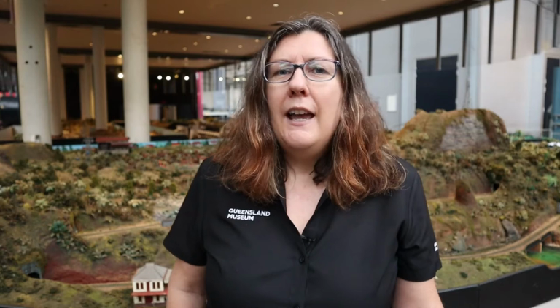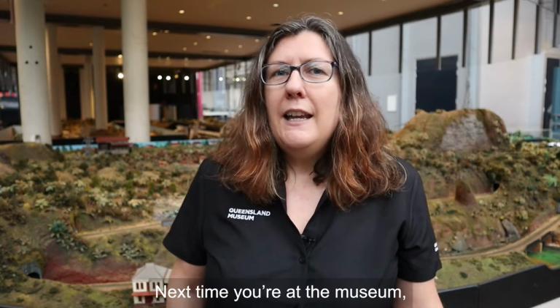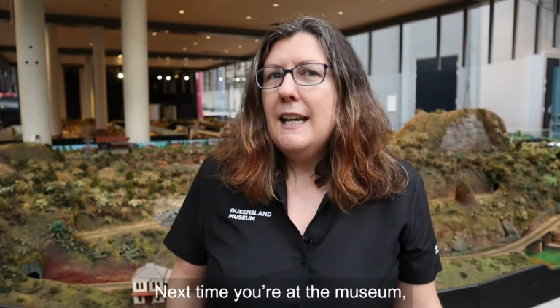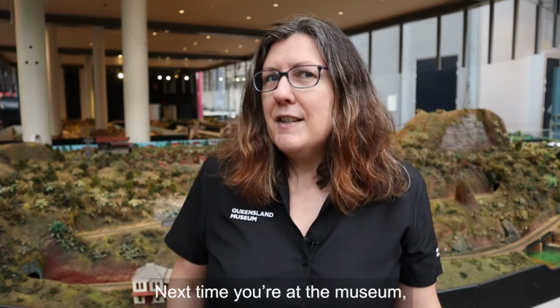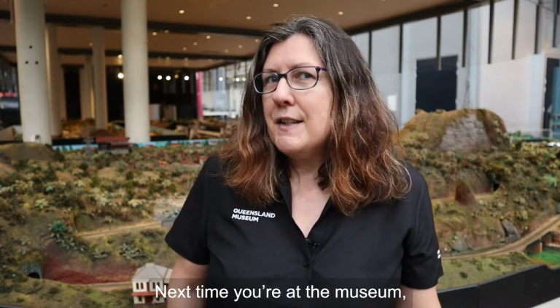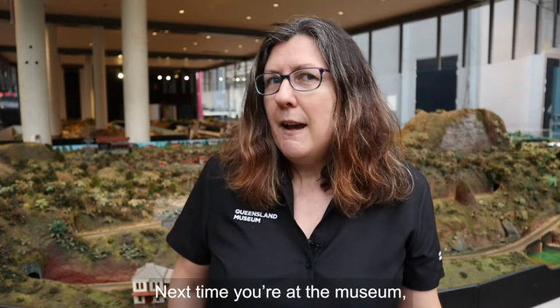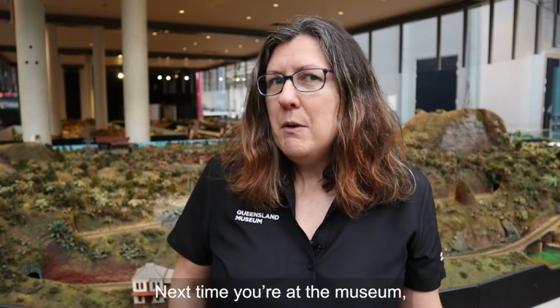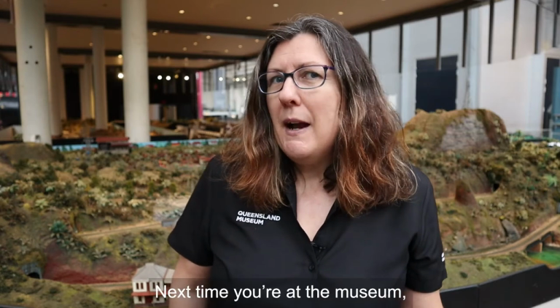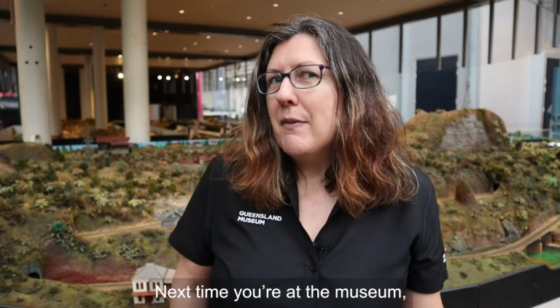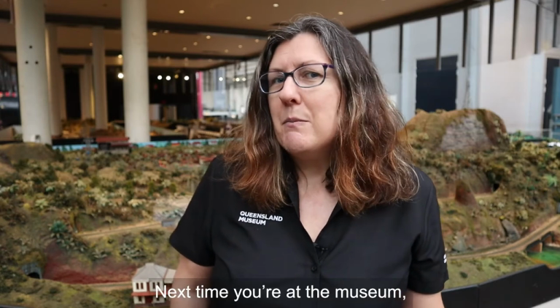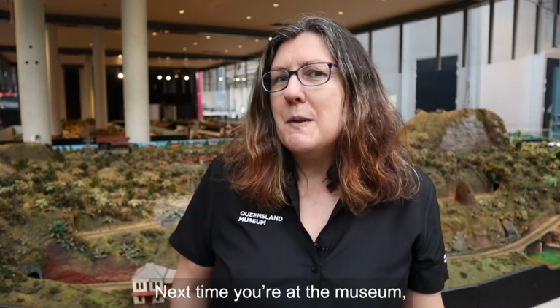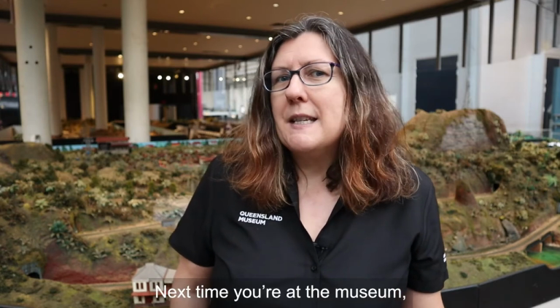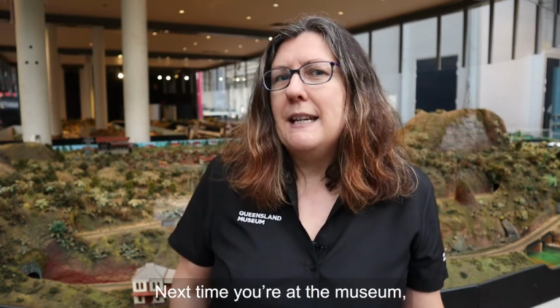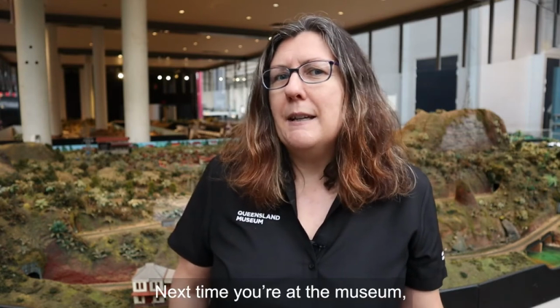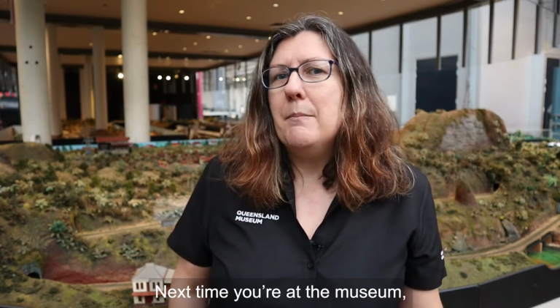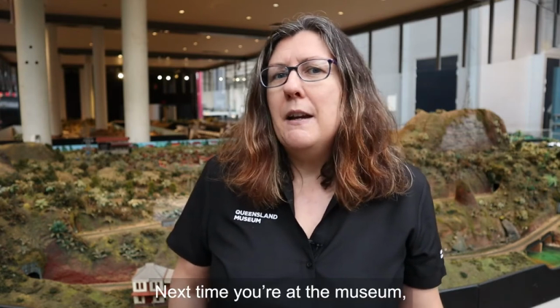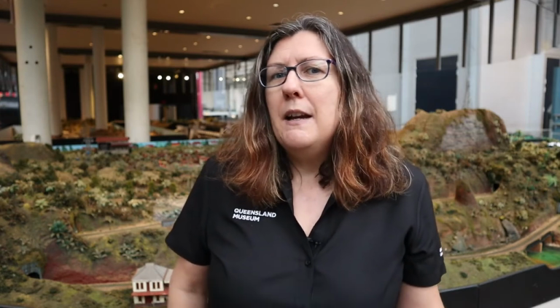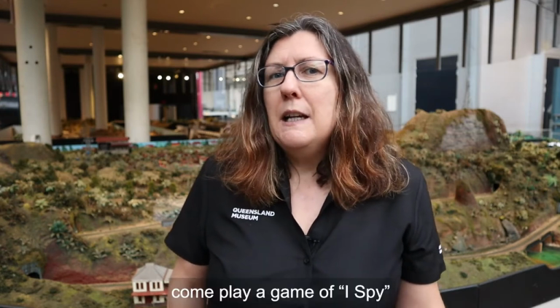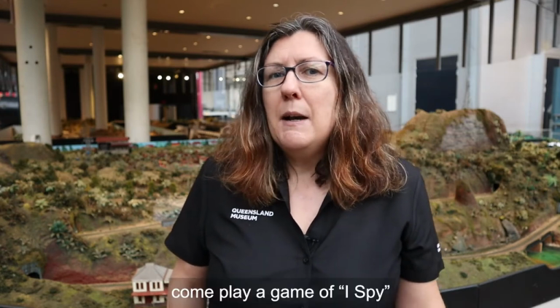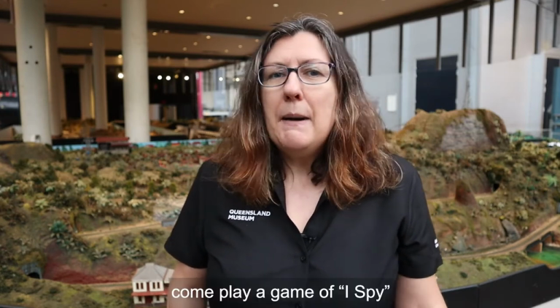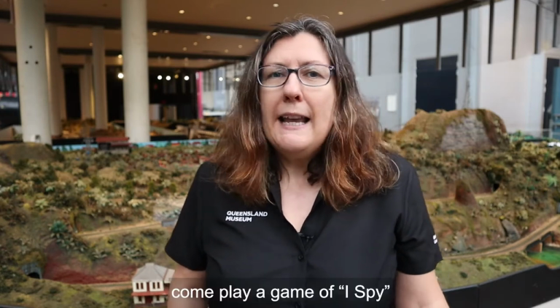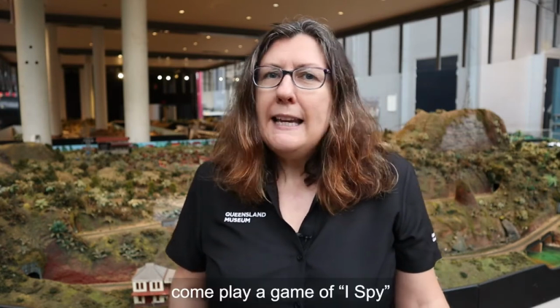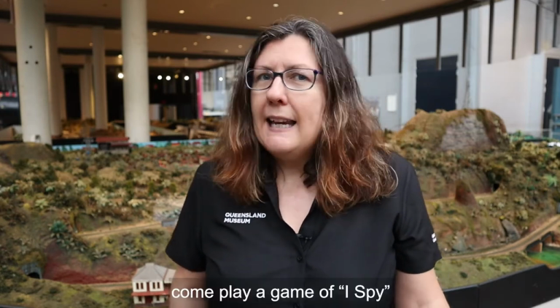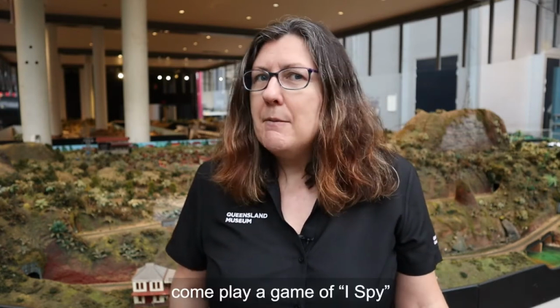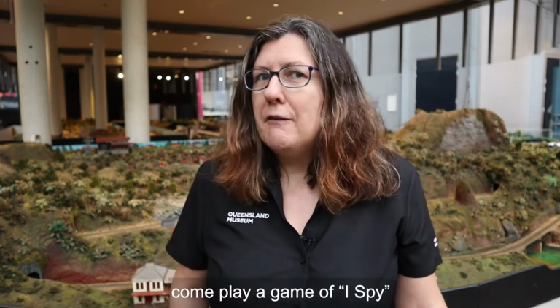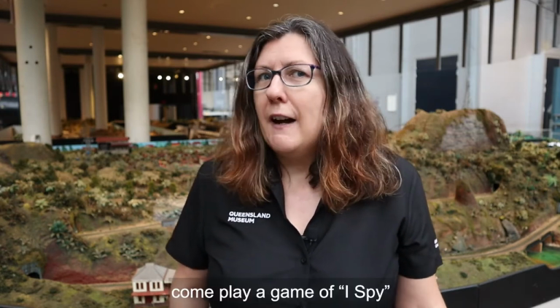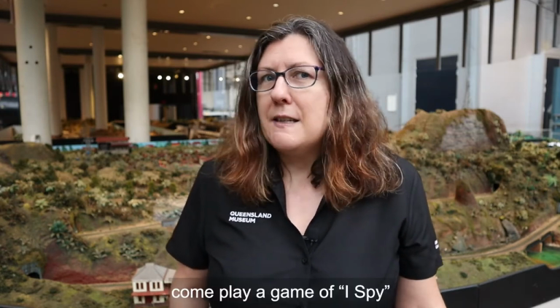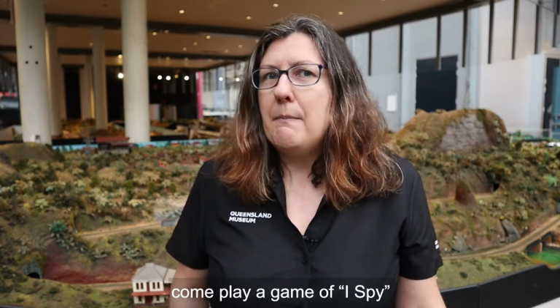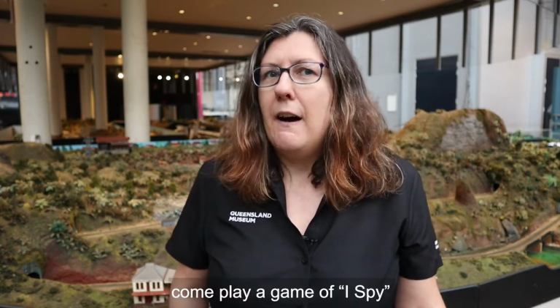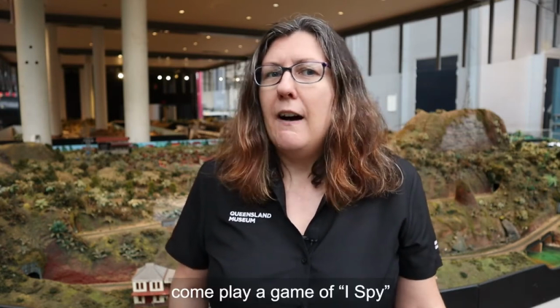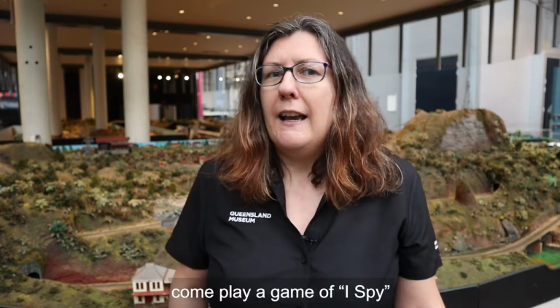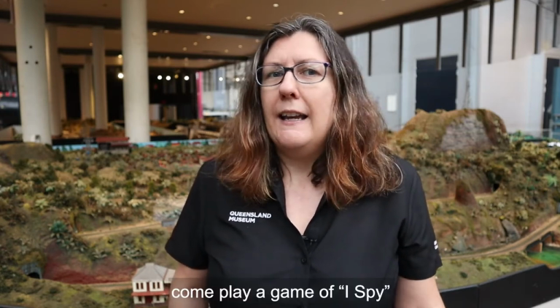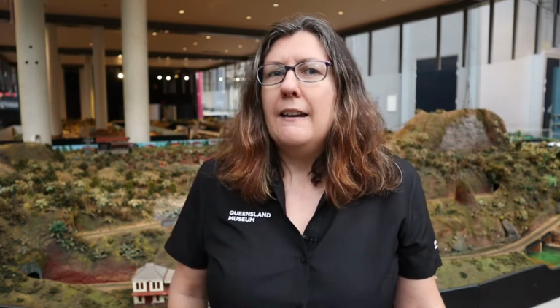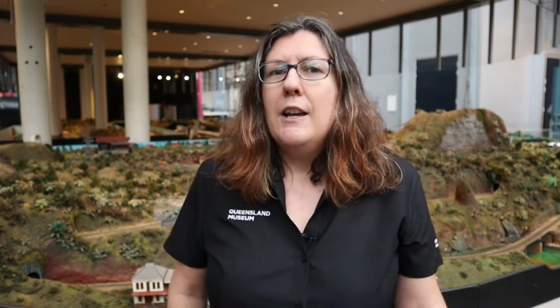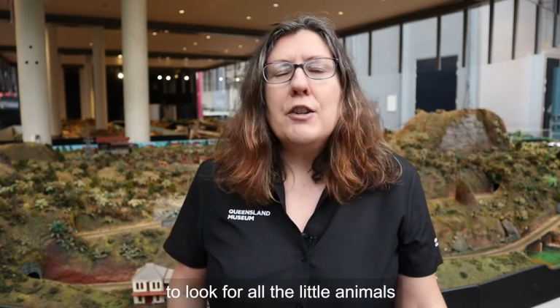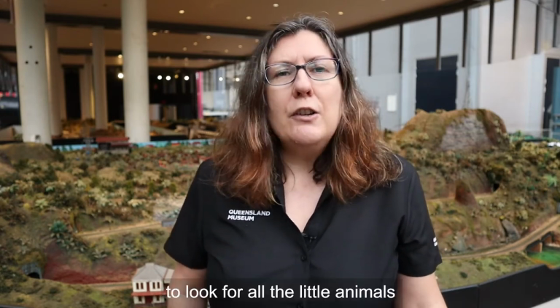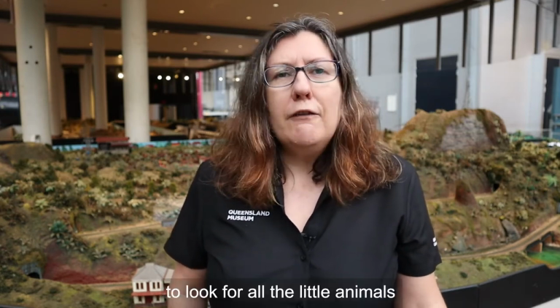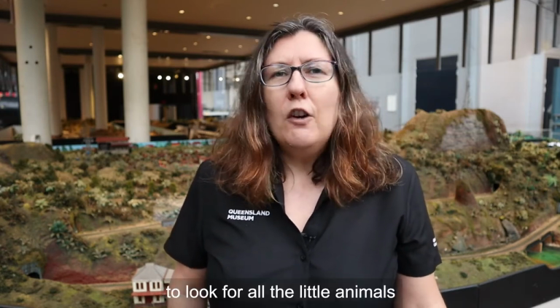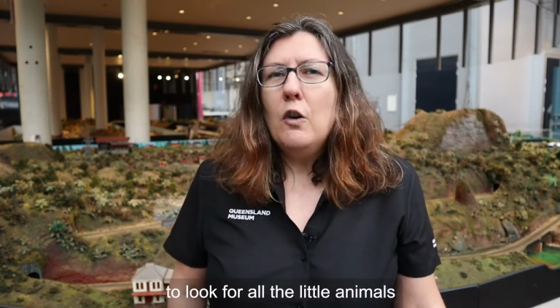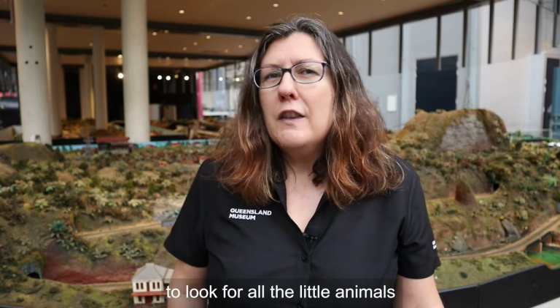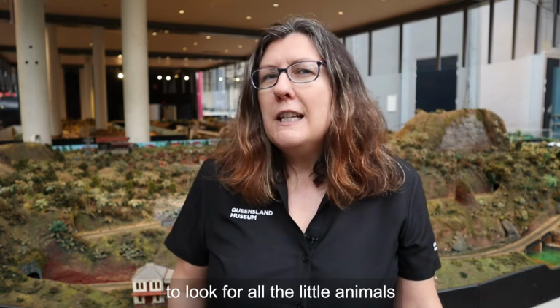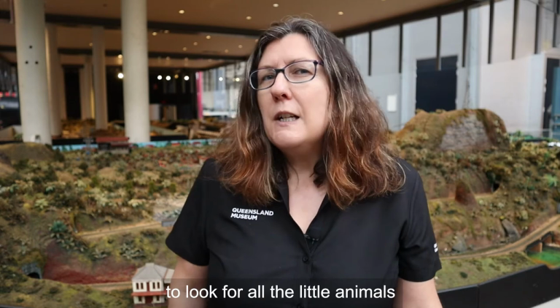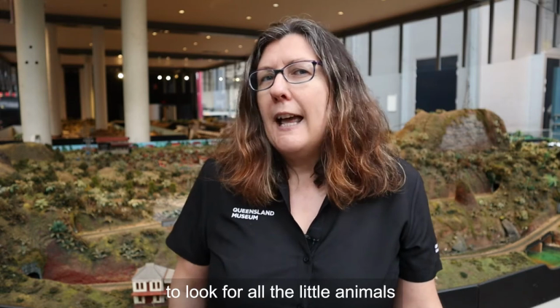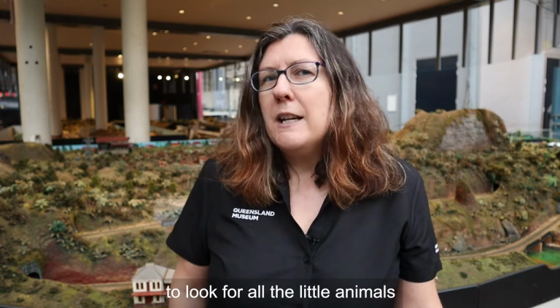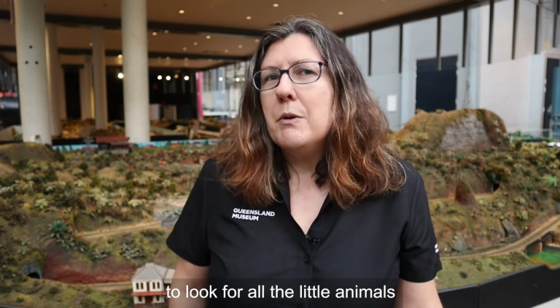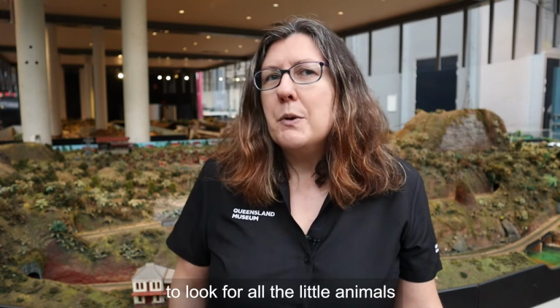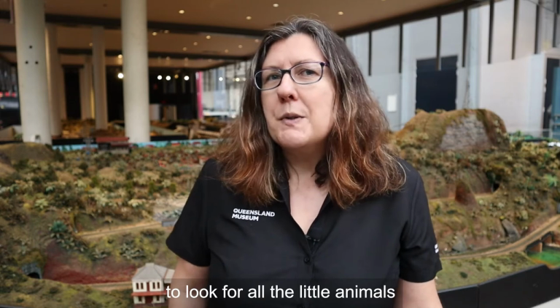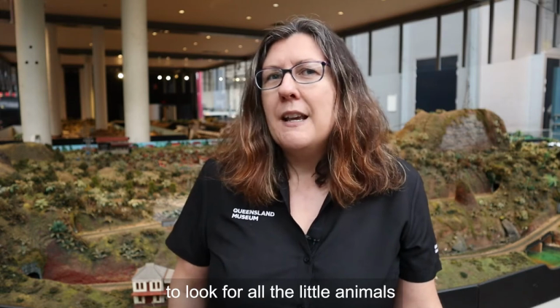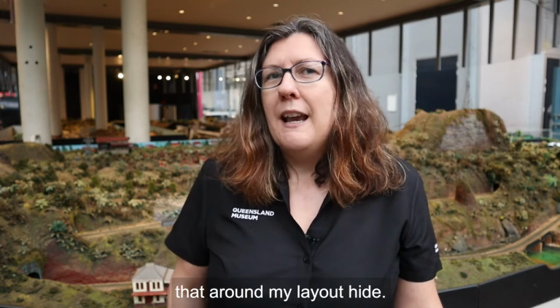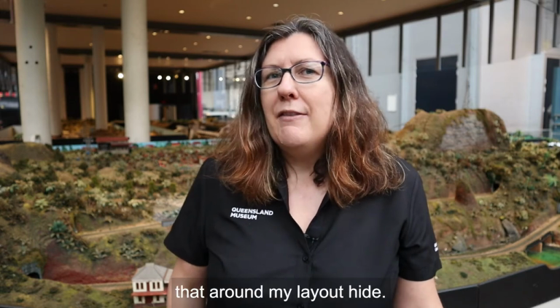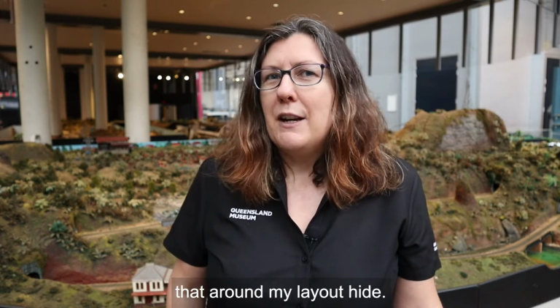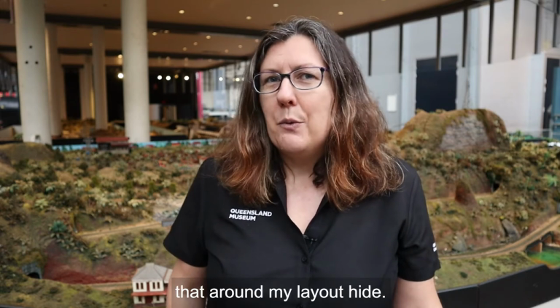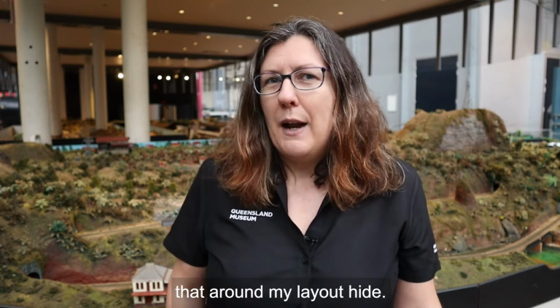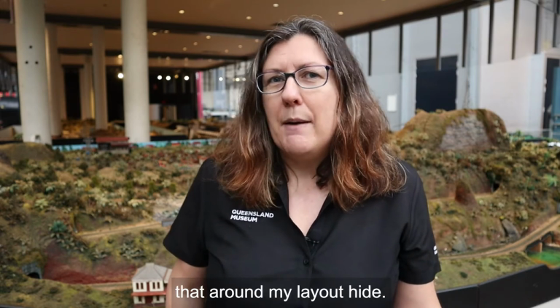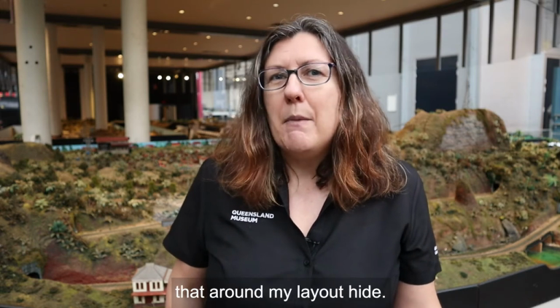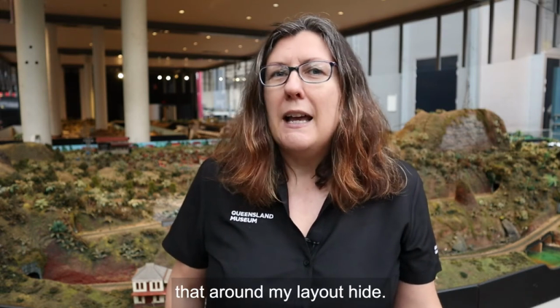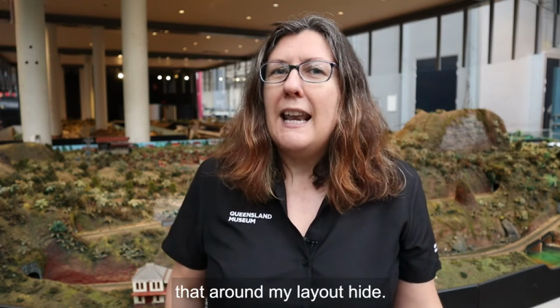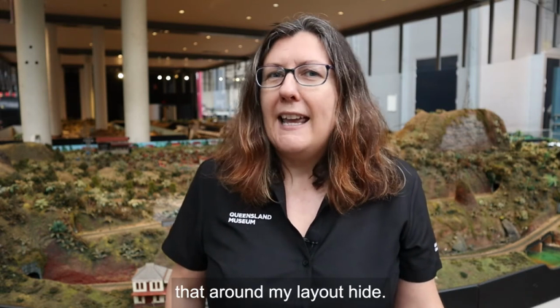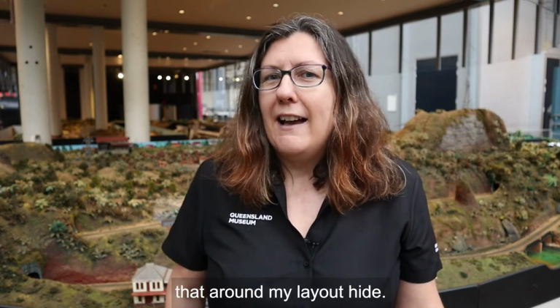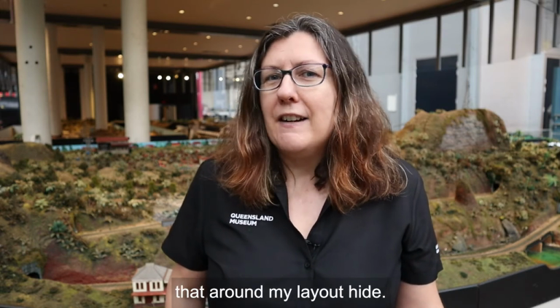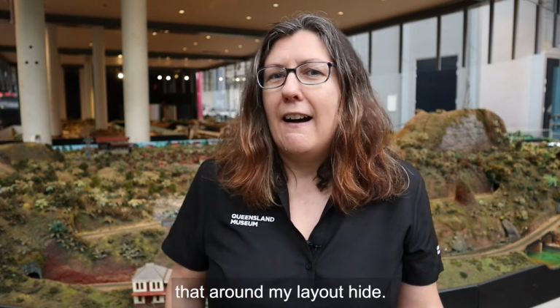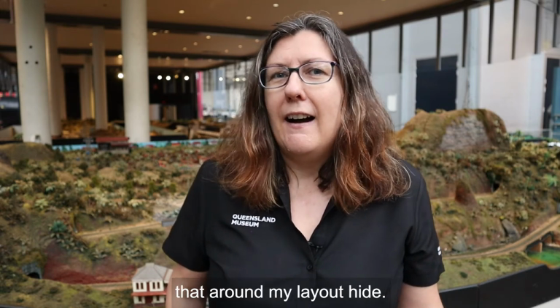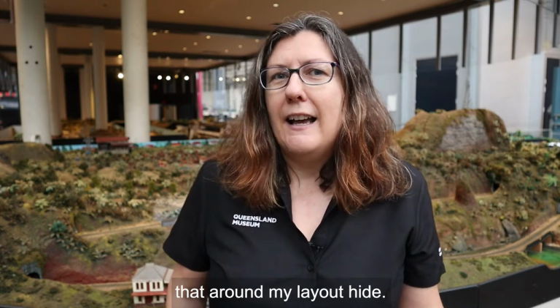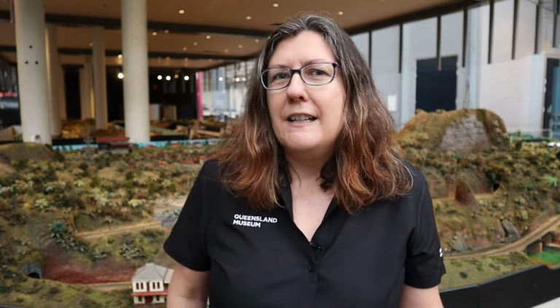Next time you're at the museum, come play a game of I Spy to look for all the little animals that around my layout hide.